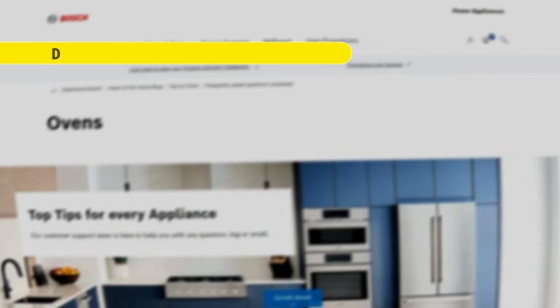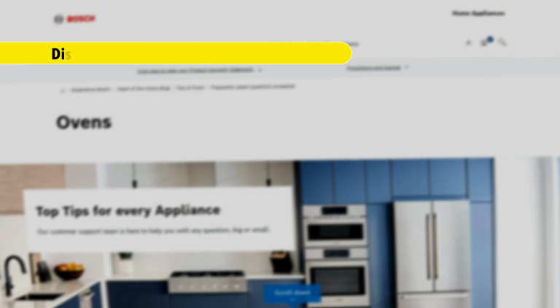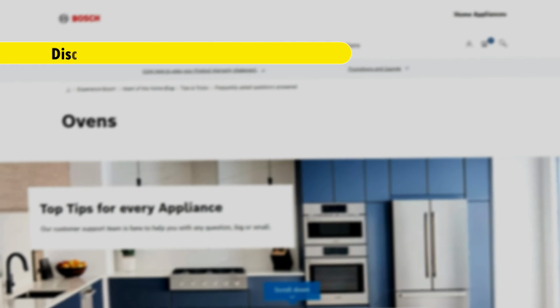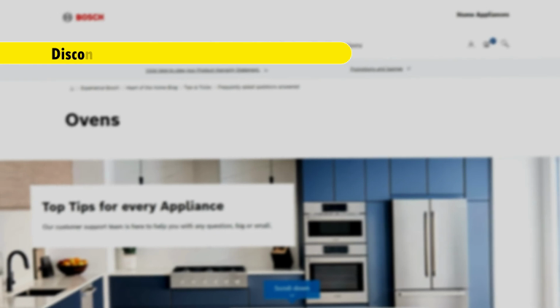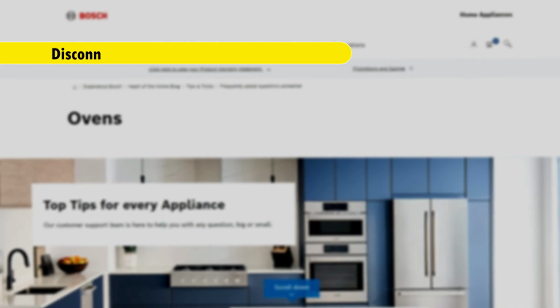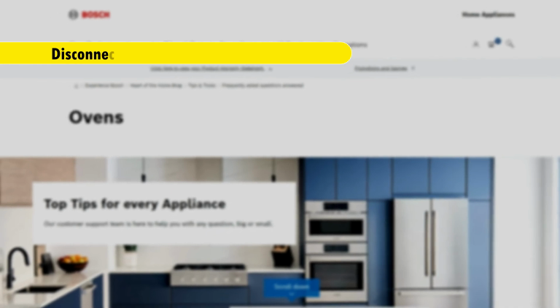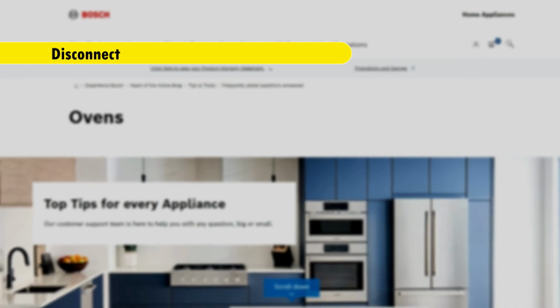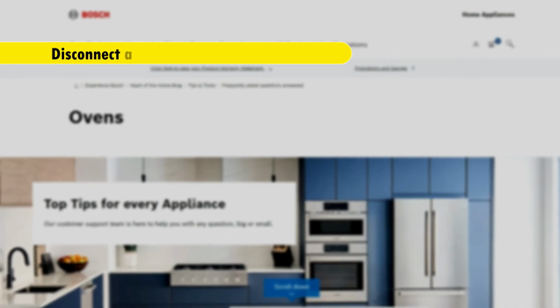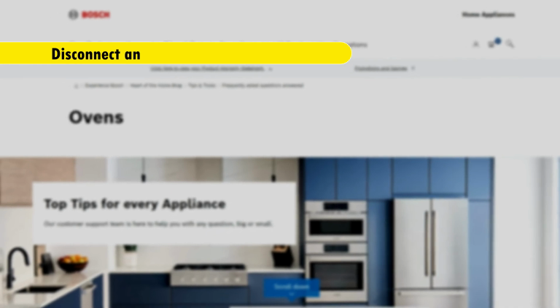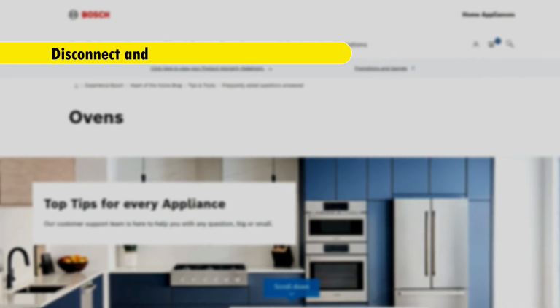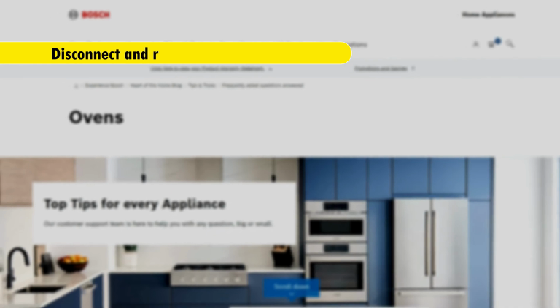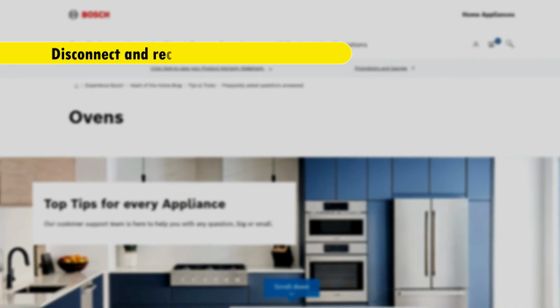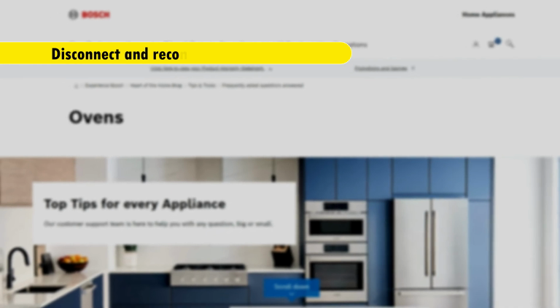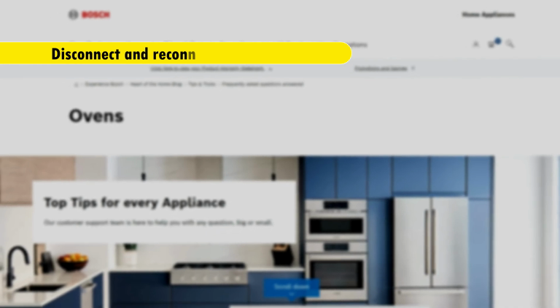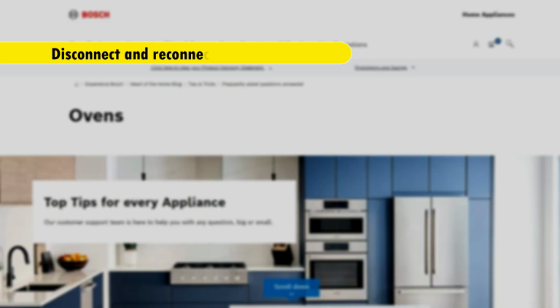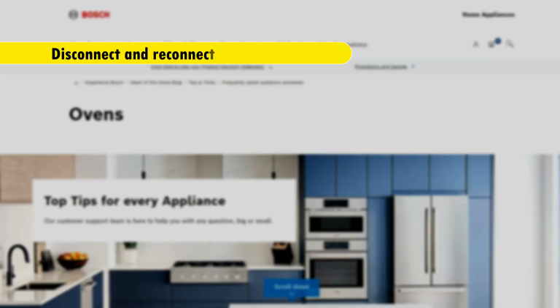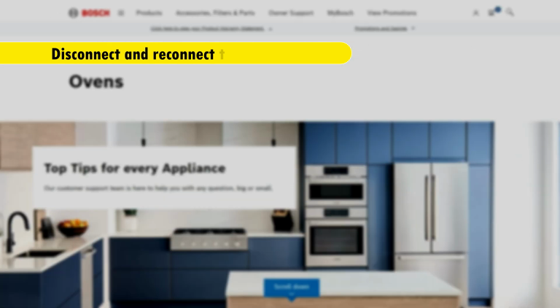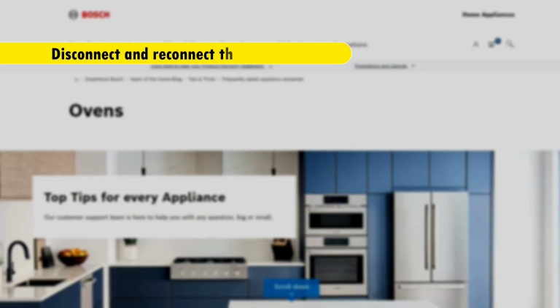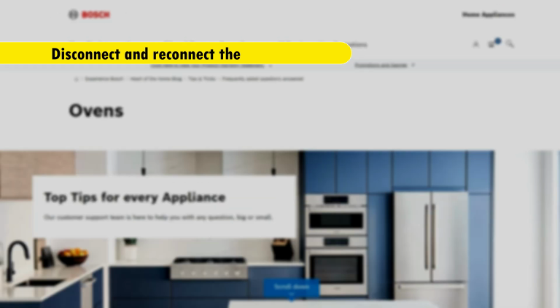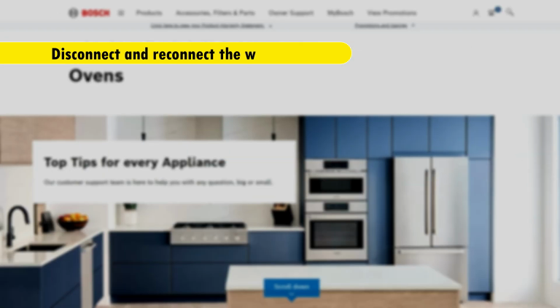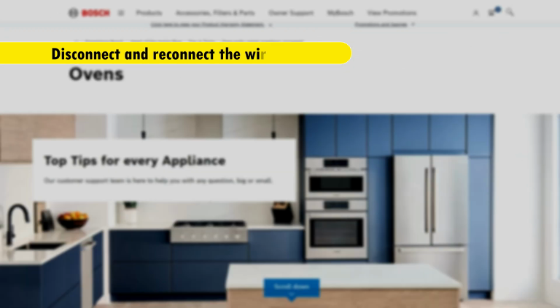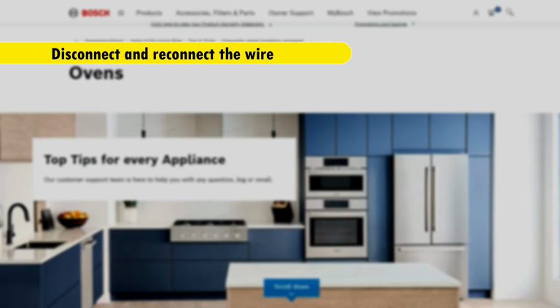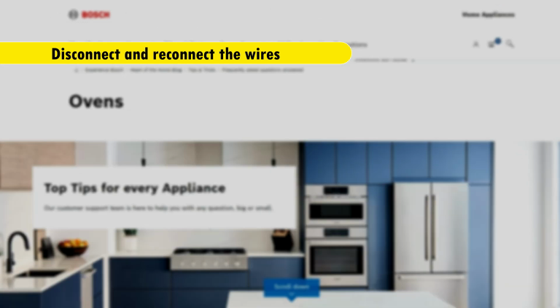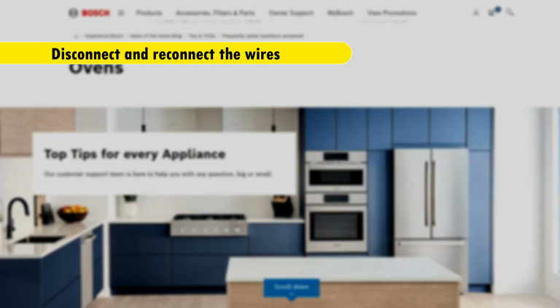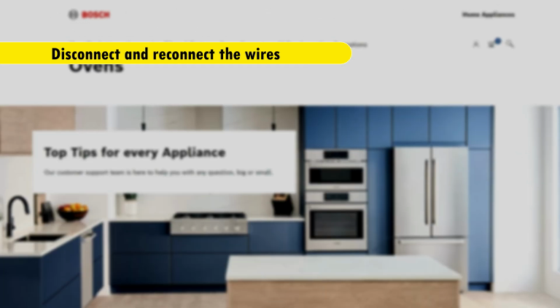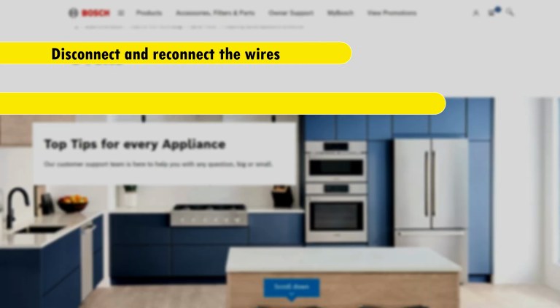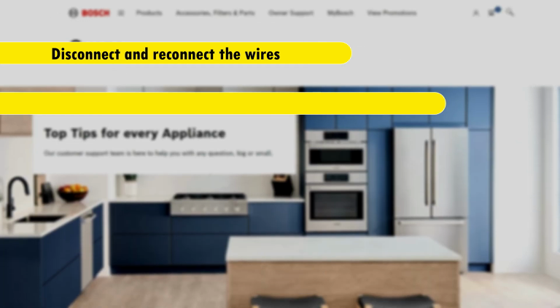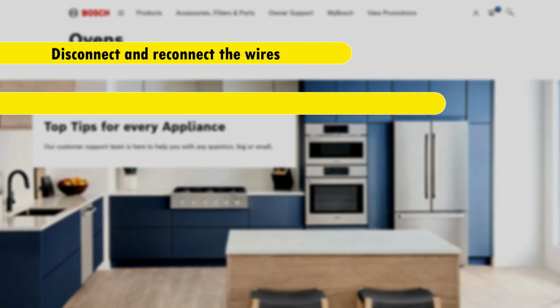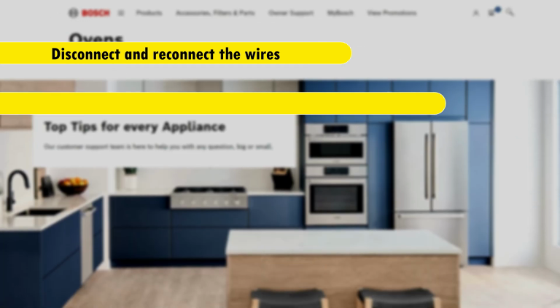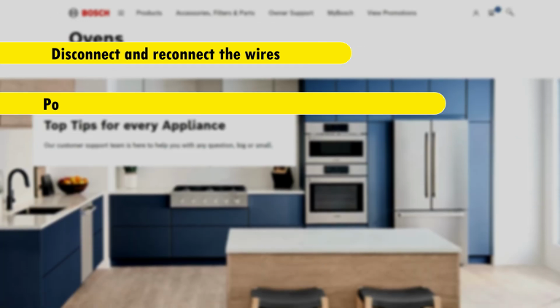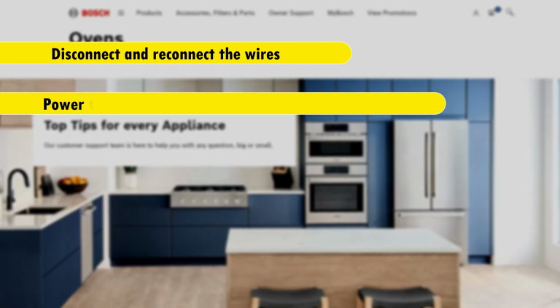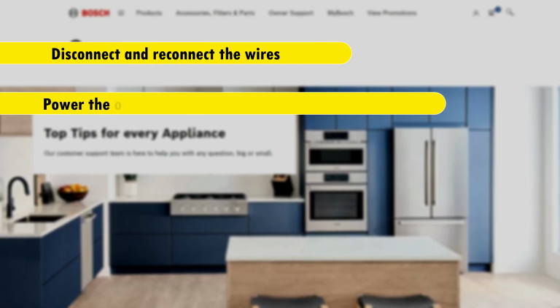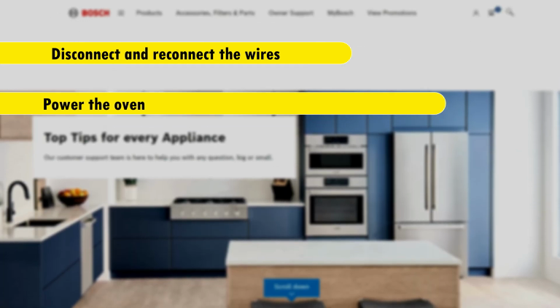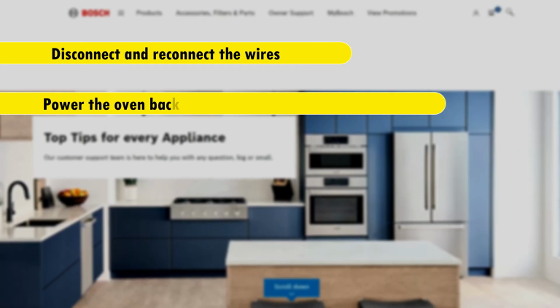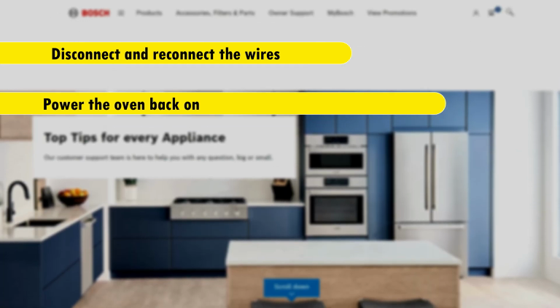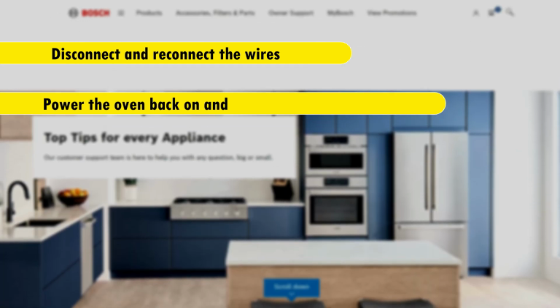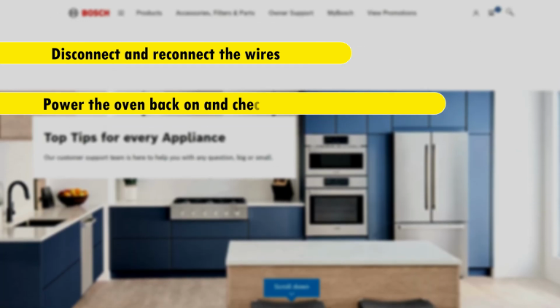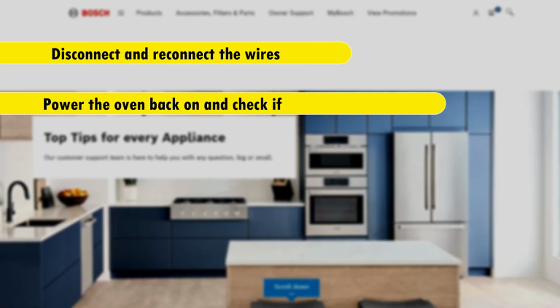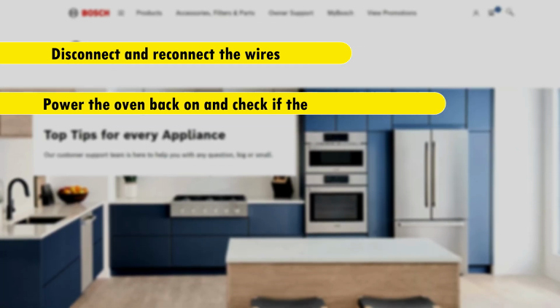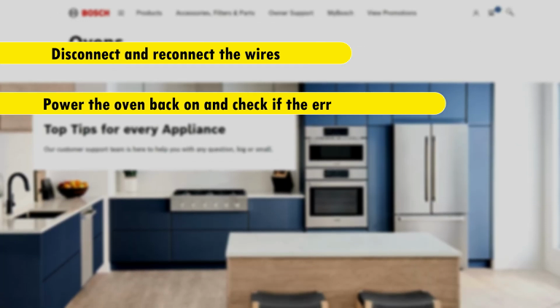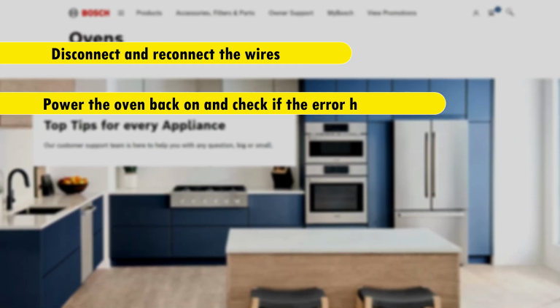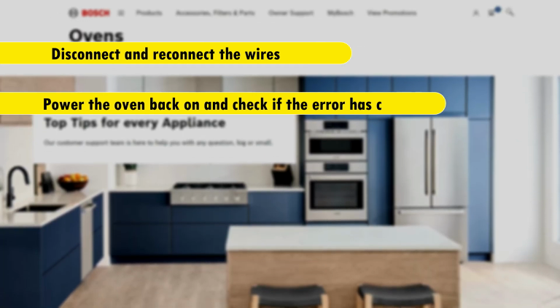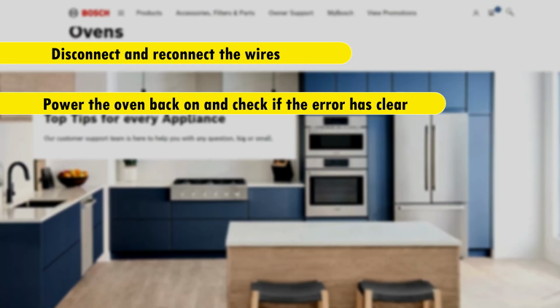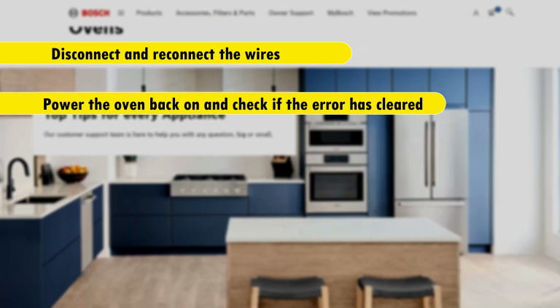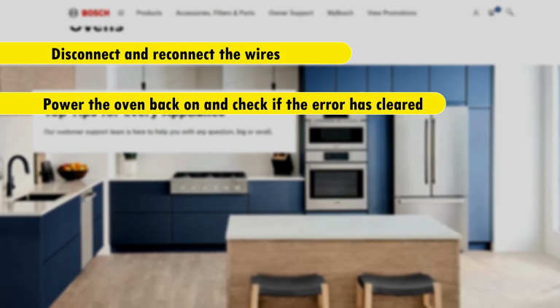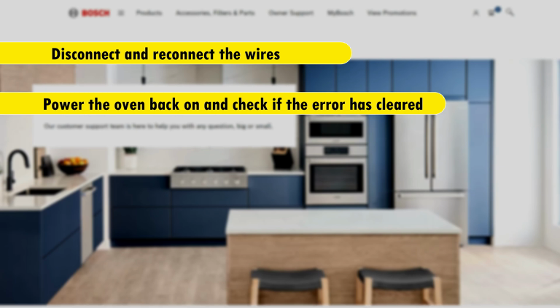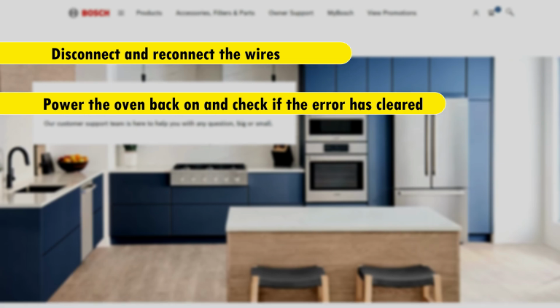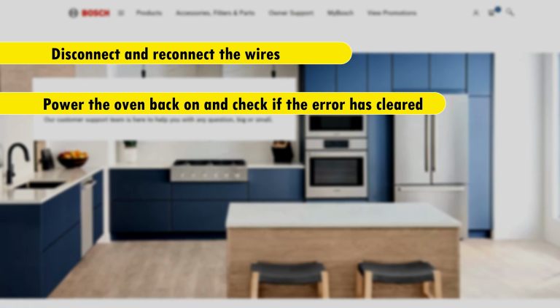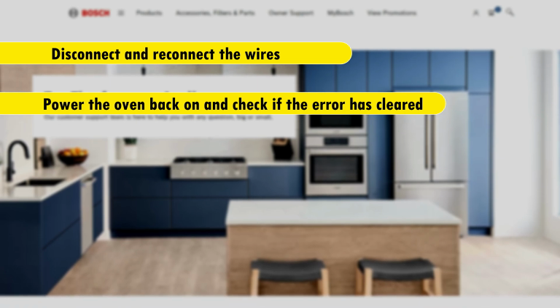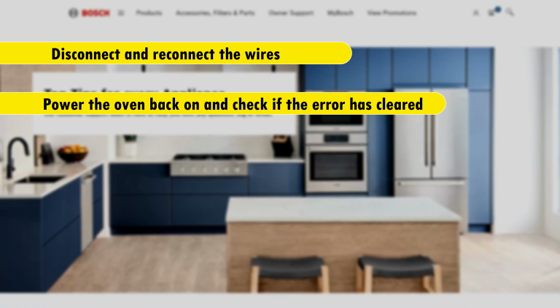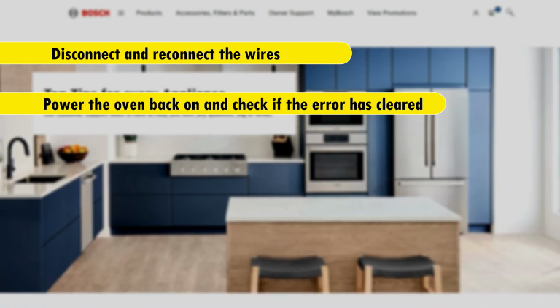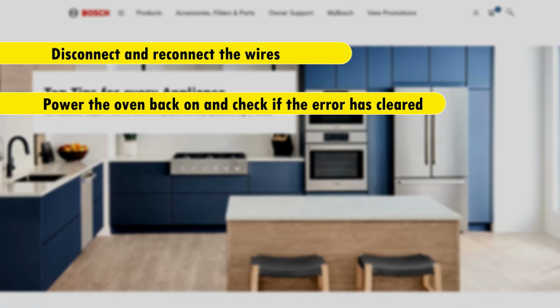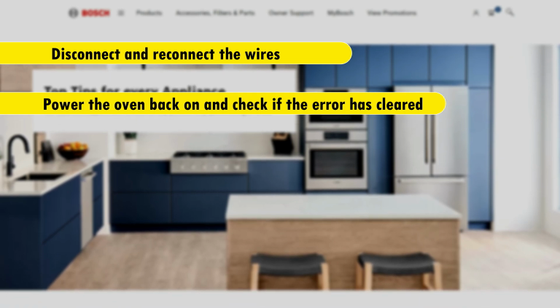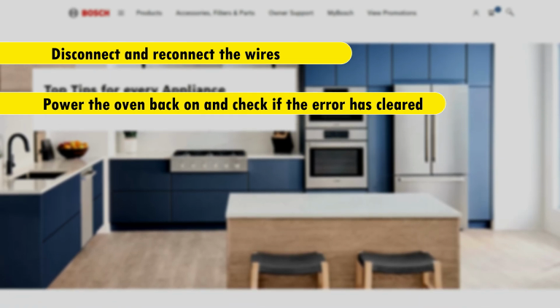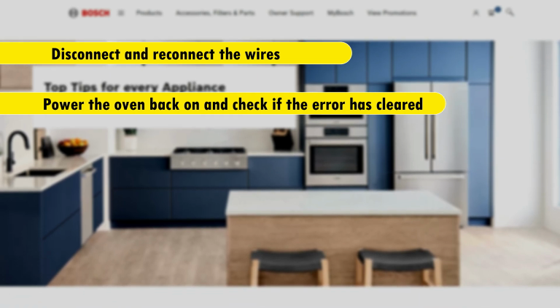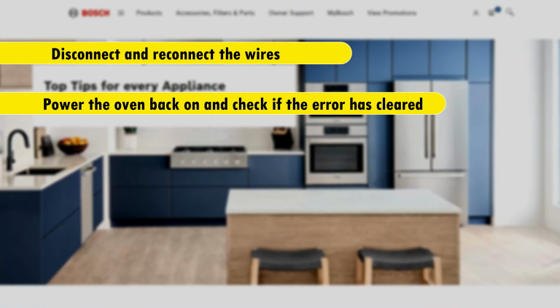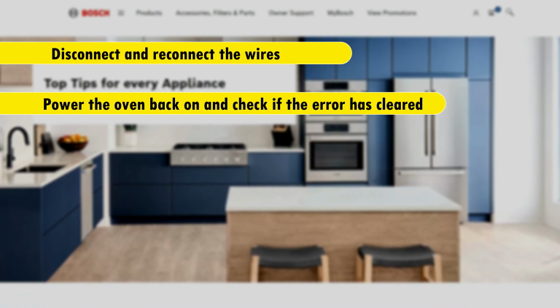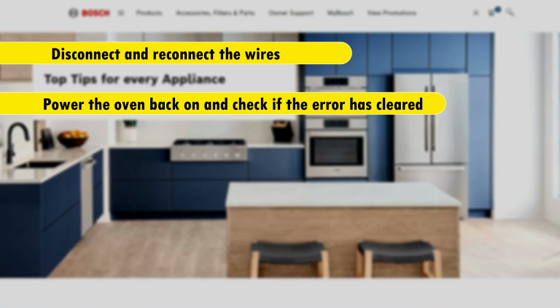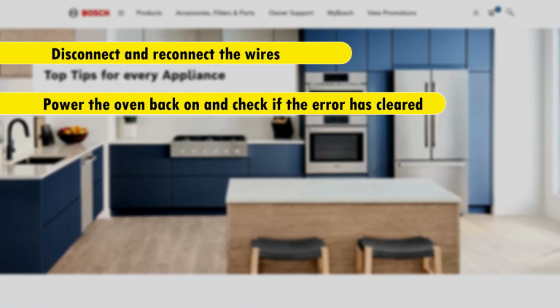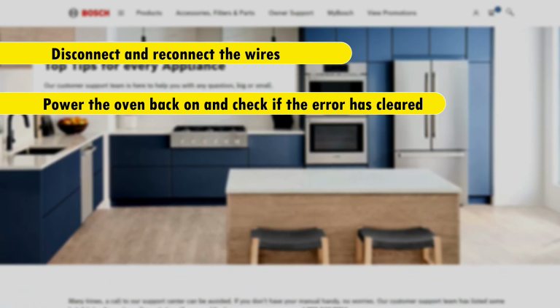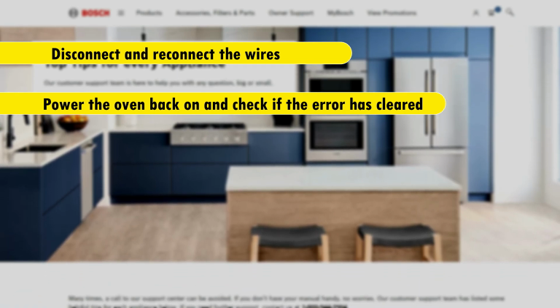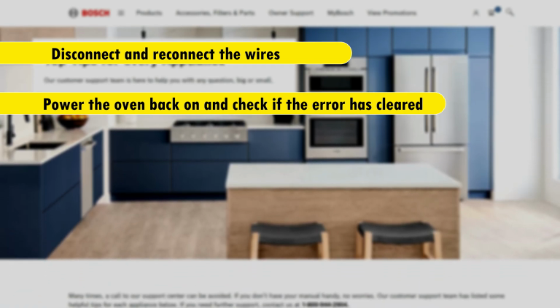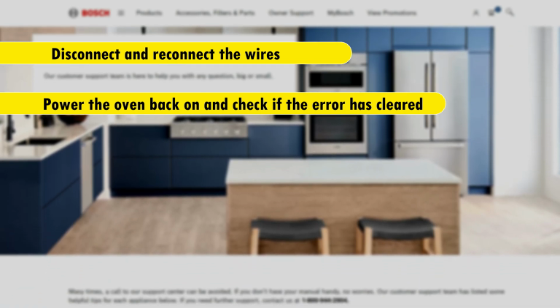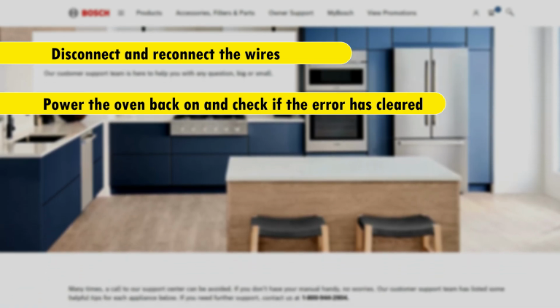Disconnect and reconnect the wires. Power the oven back on and check if the error has cleared.